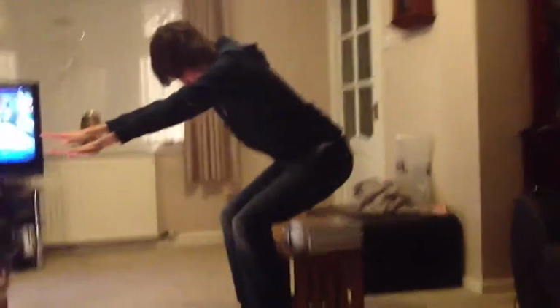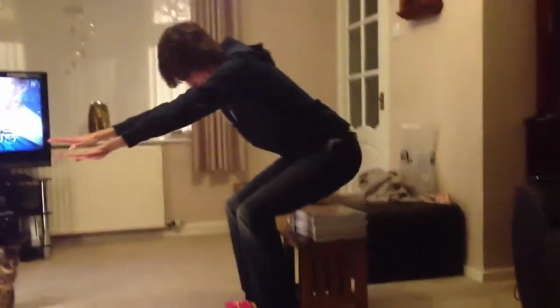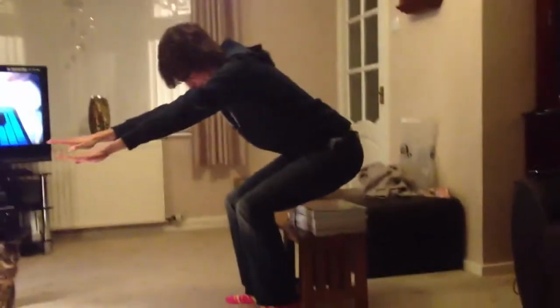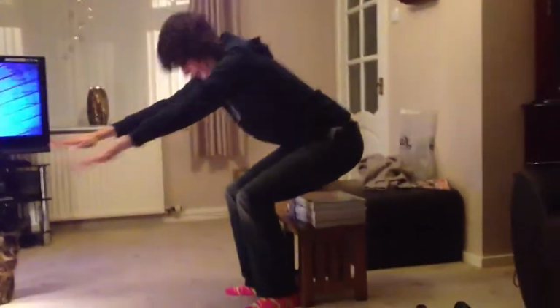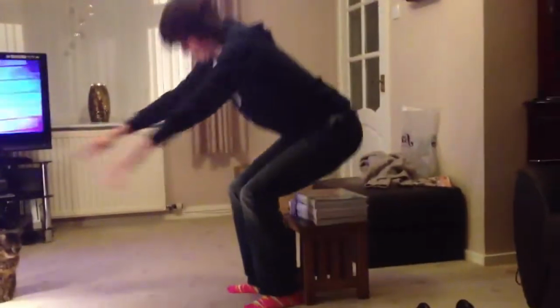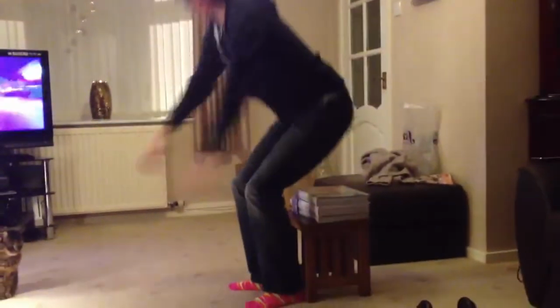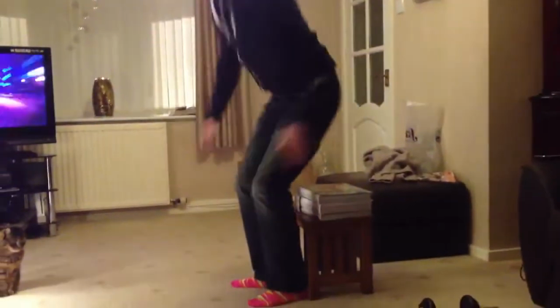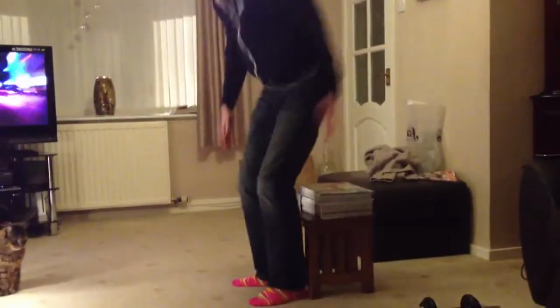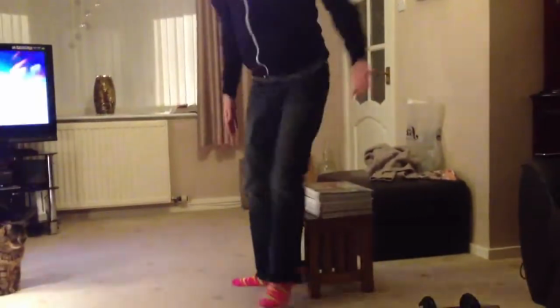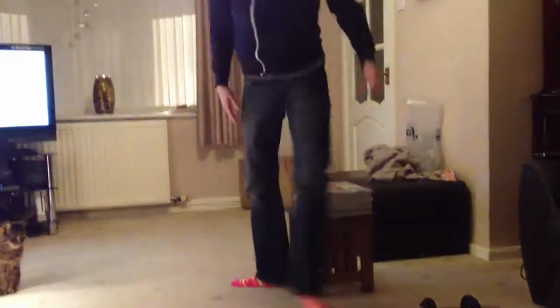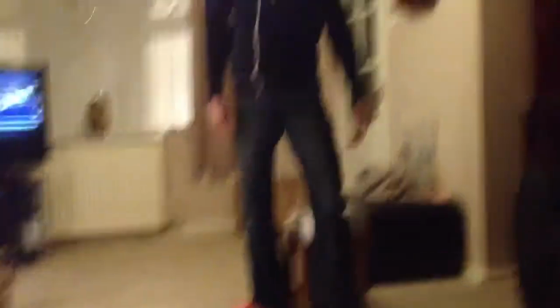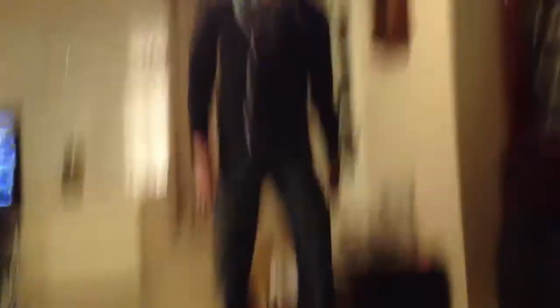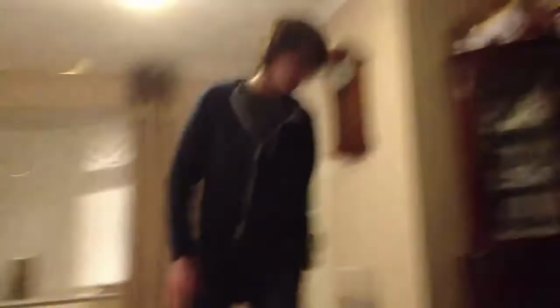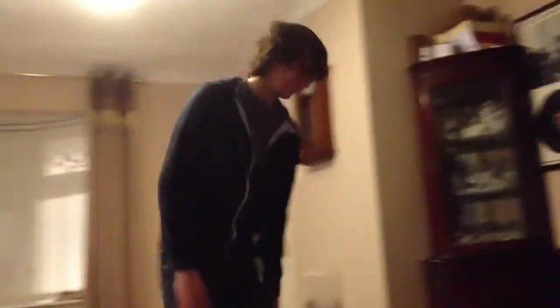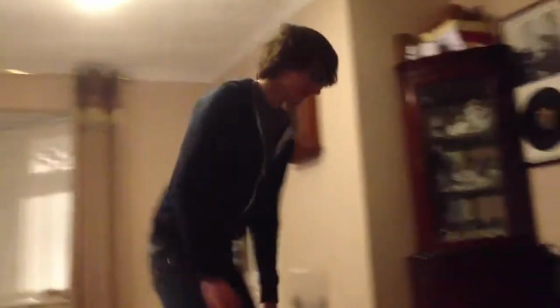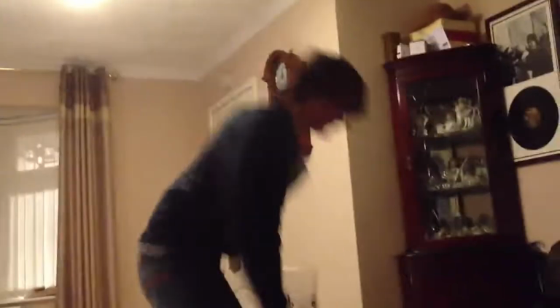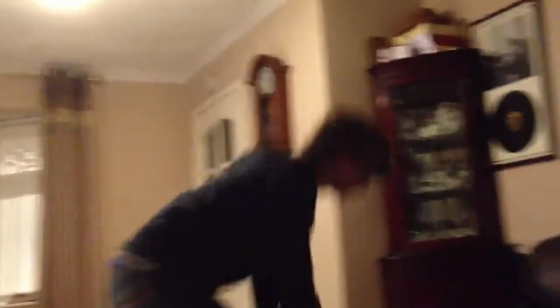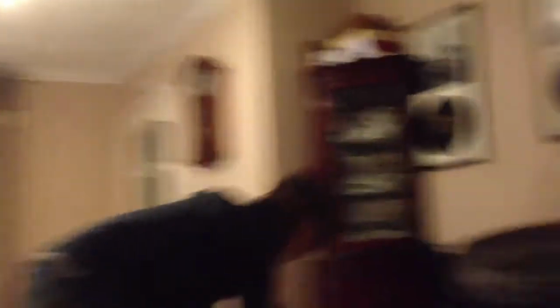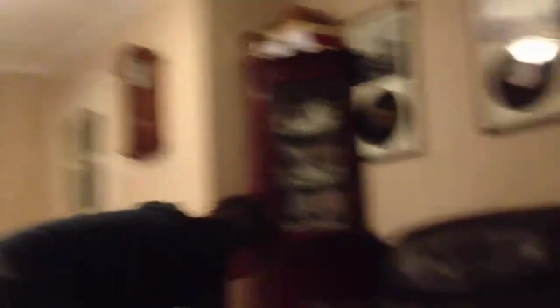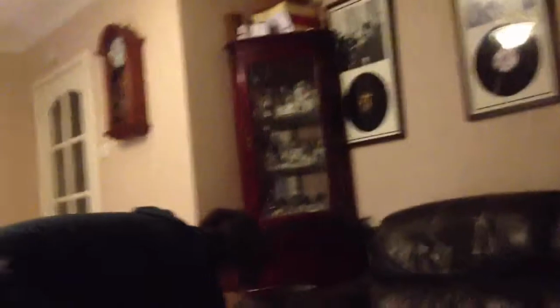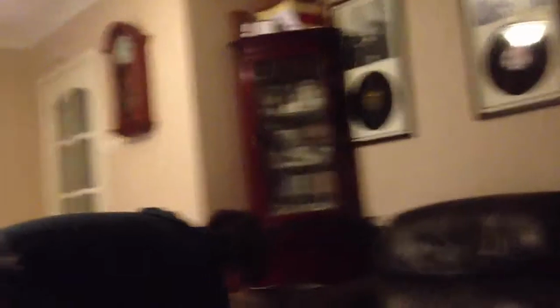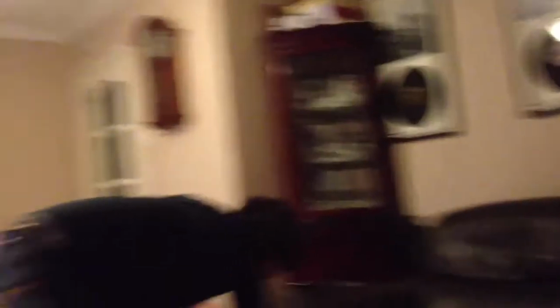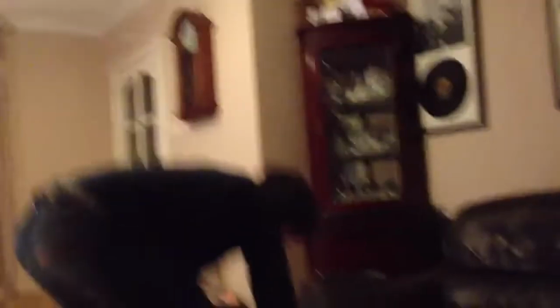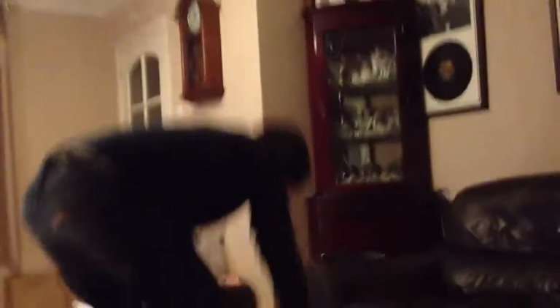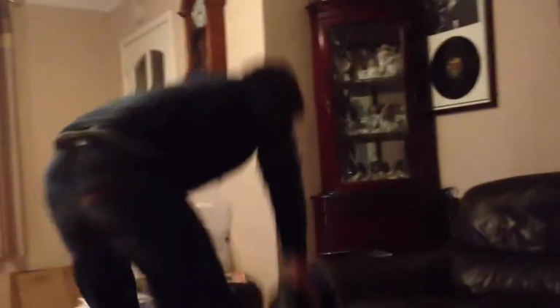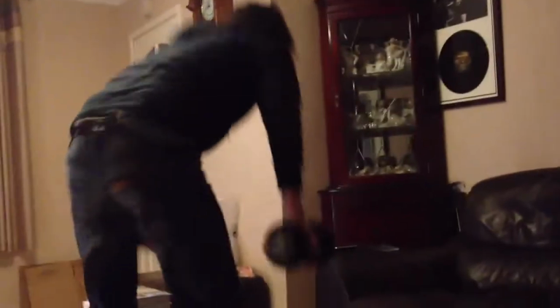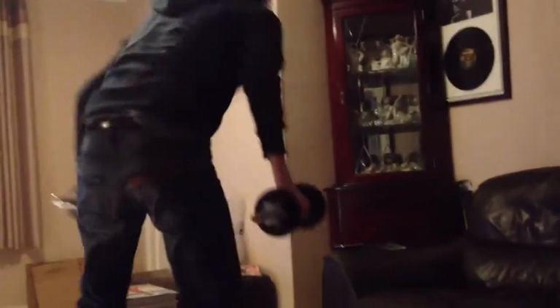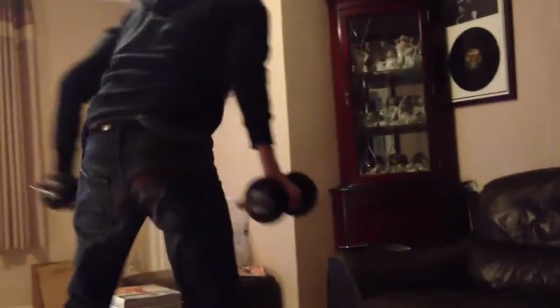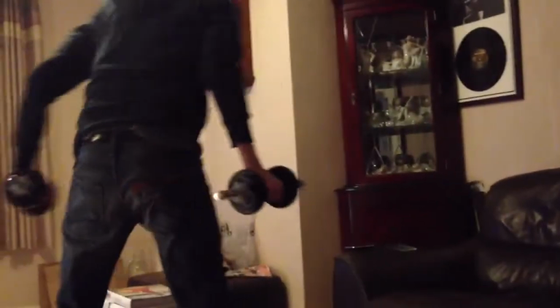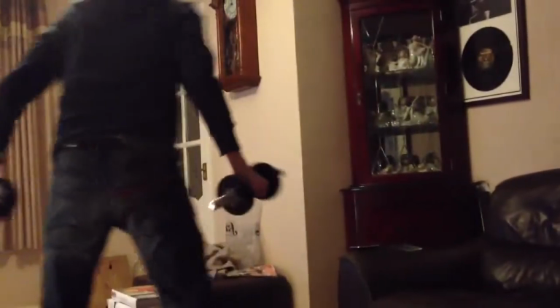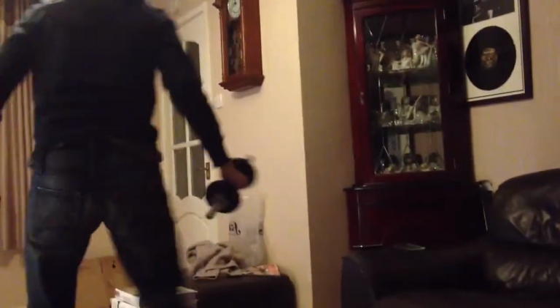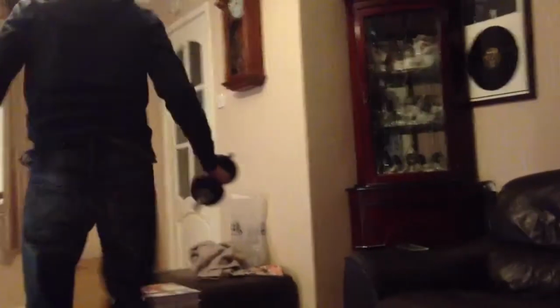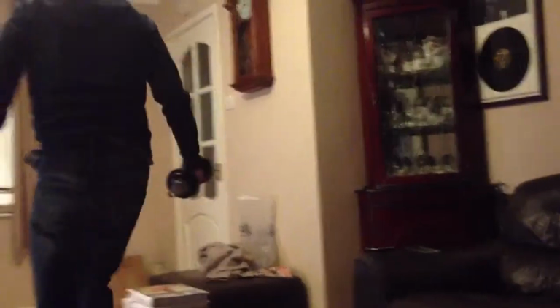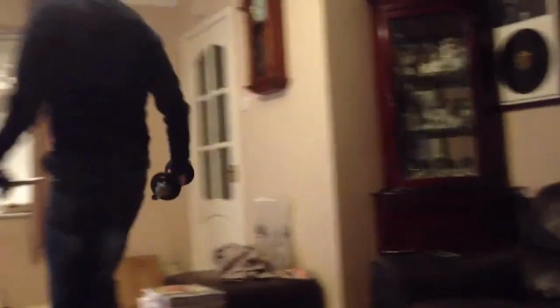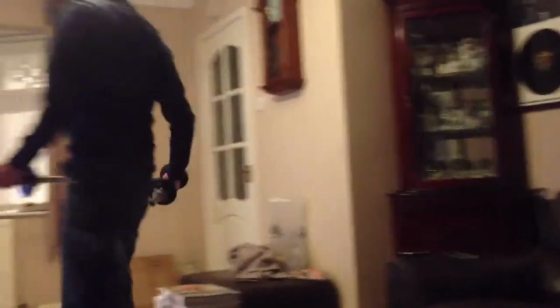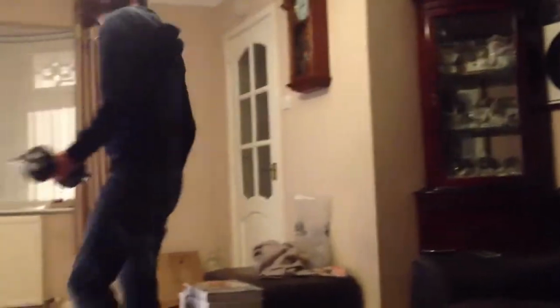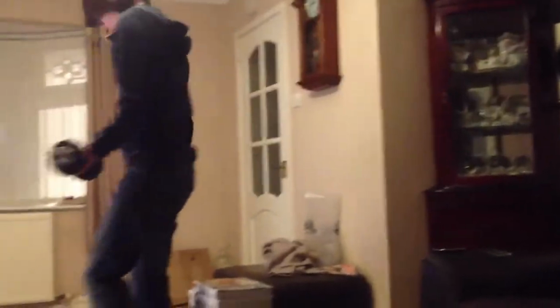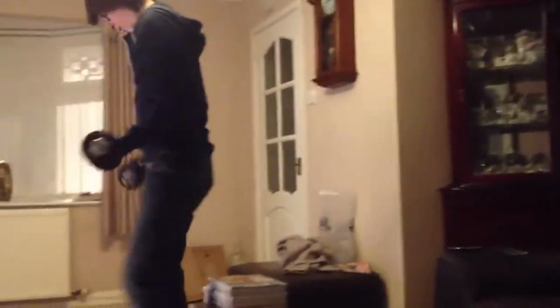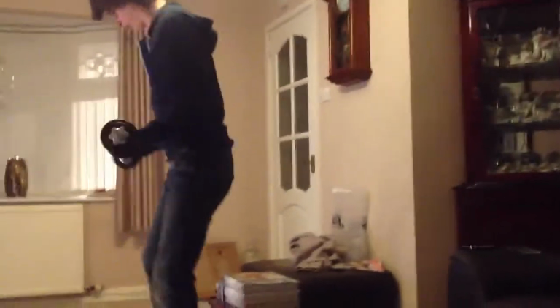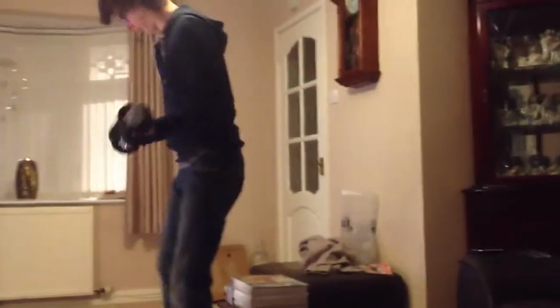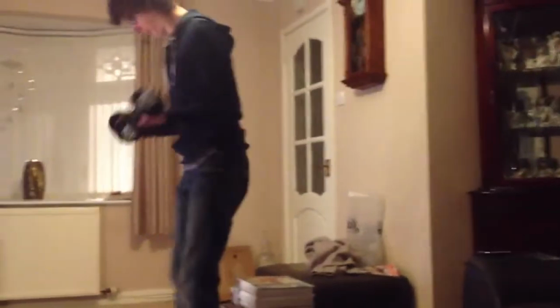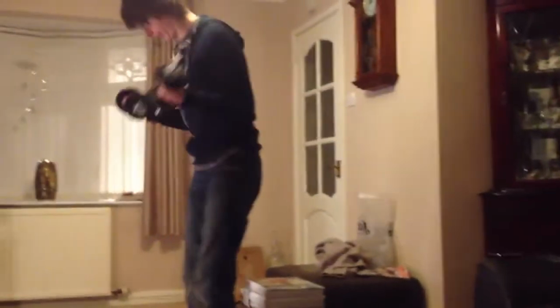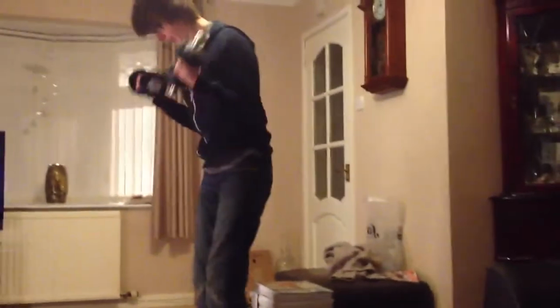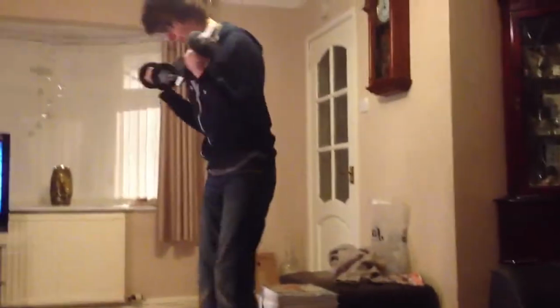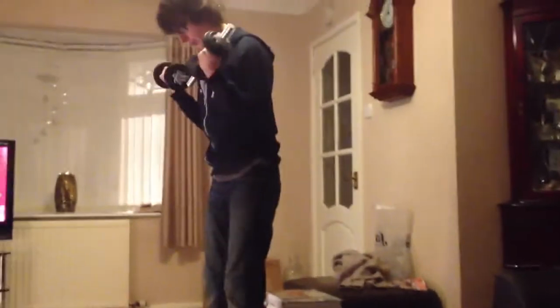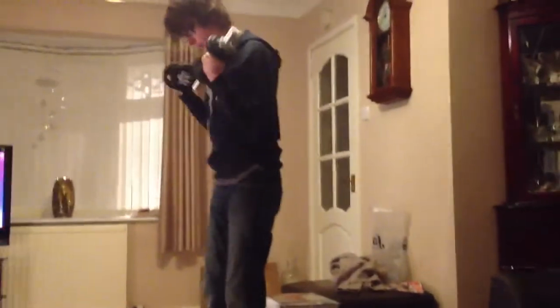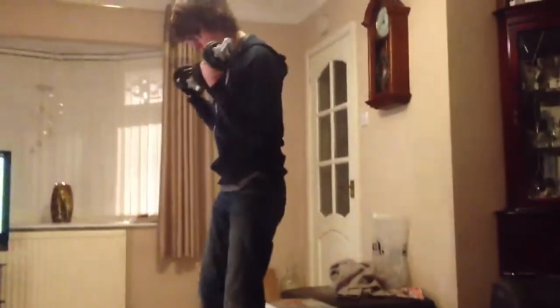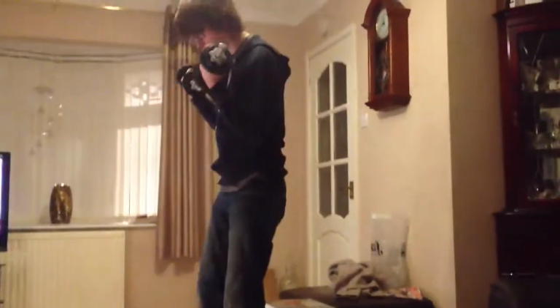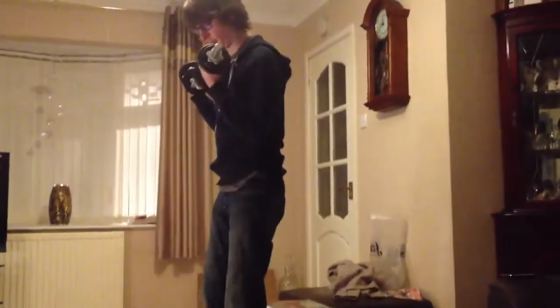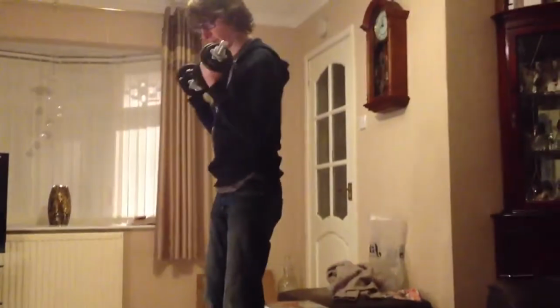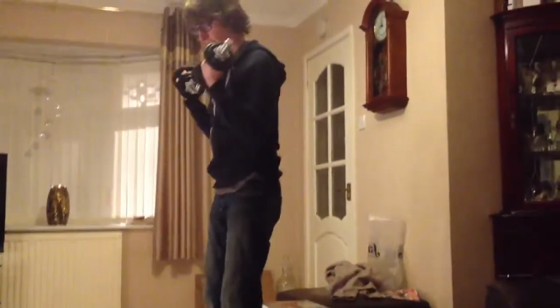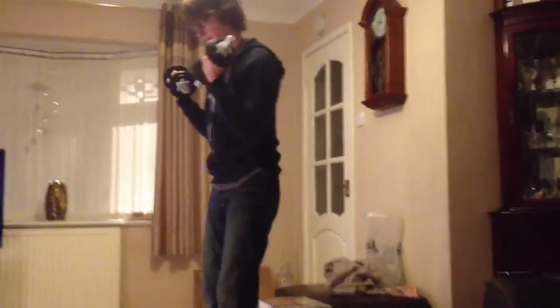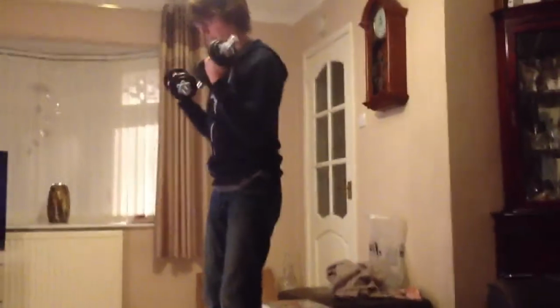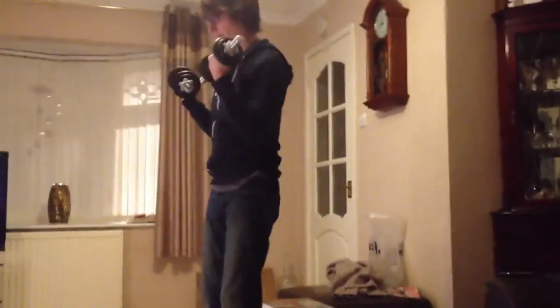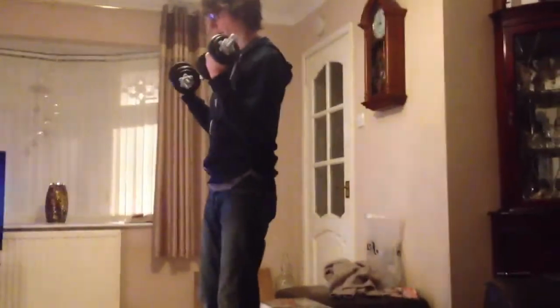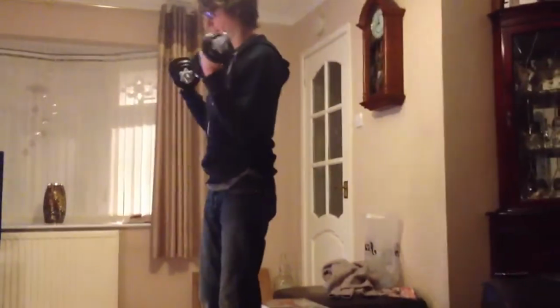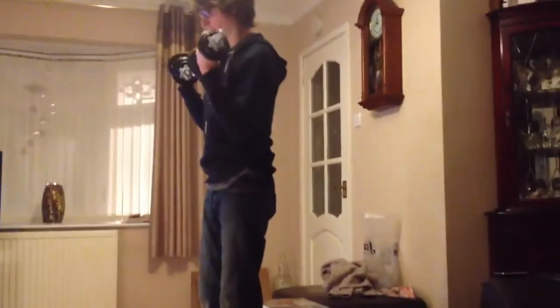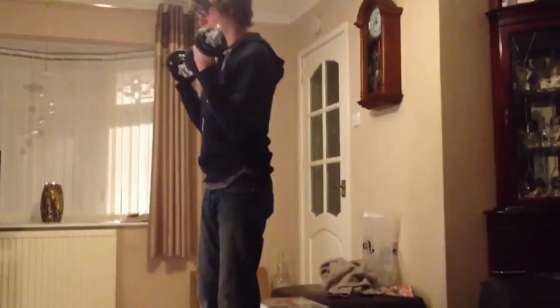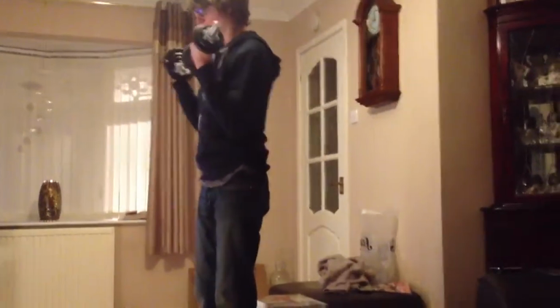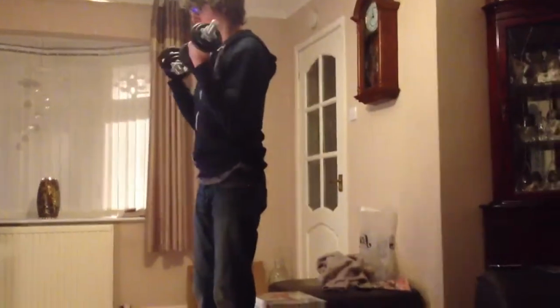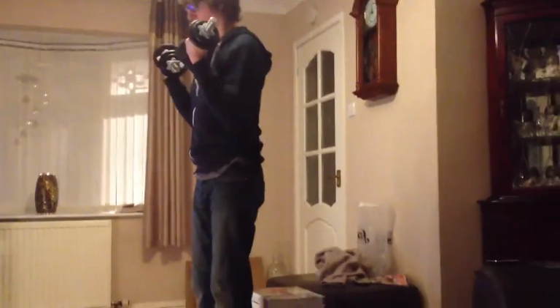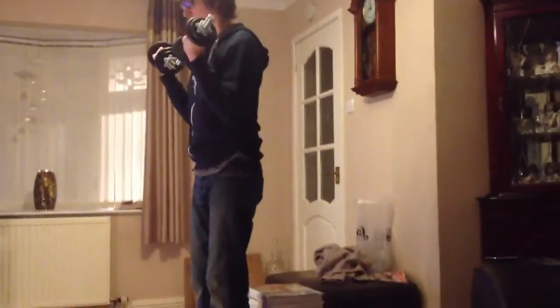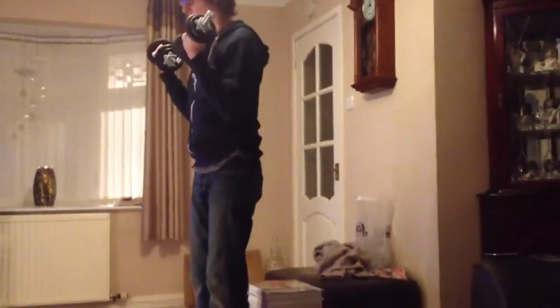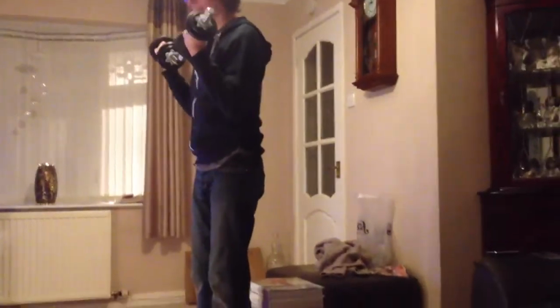And then when you get really good at it, you've got to get weights. The old new bicep curls. And then do it.